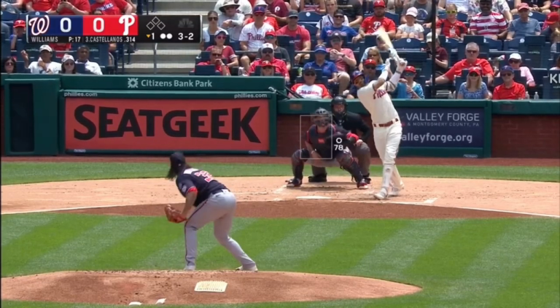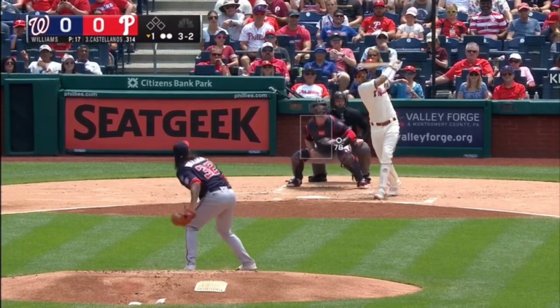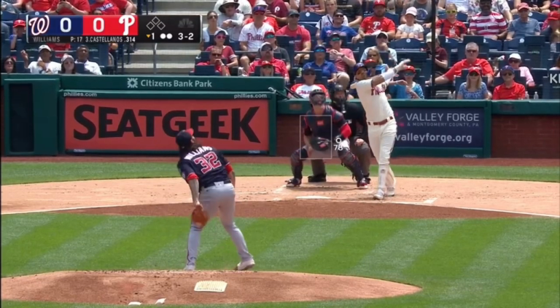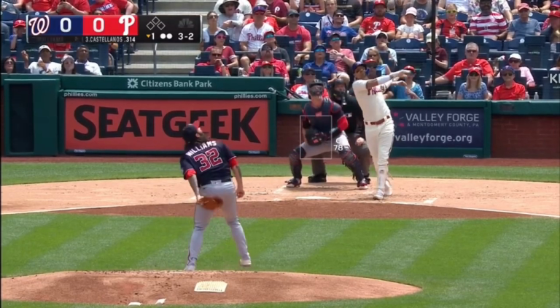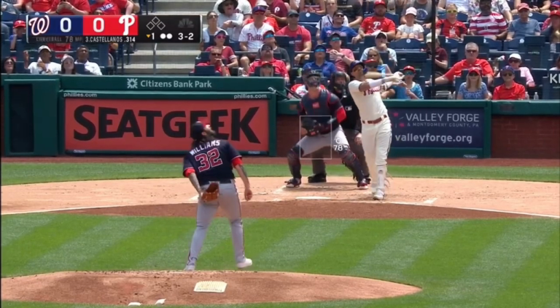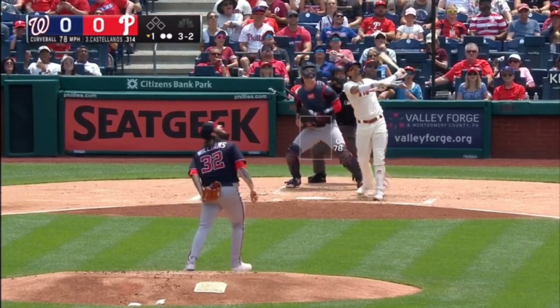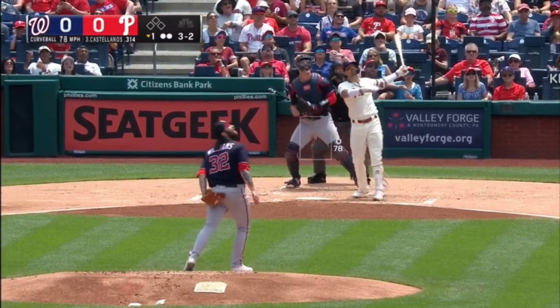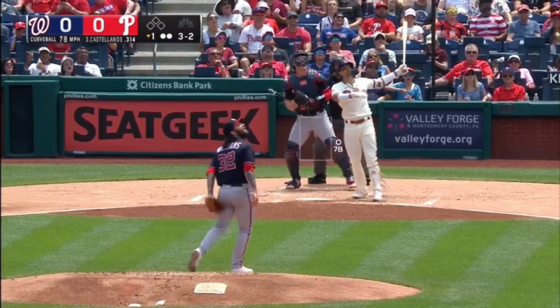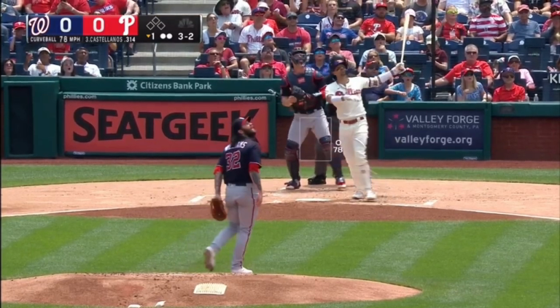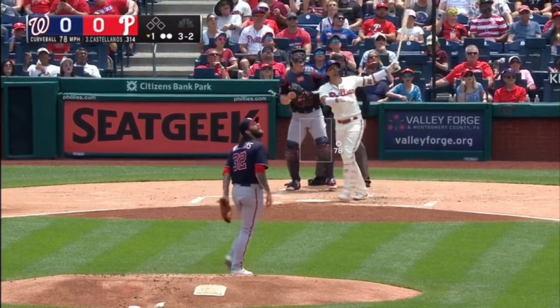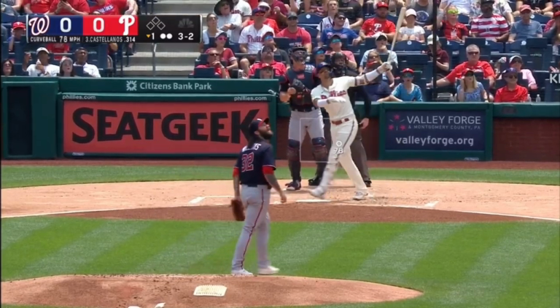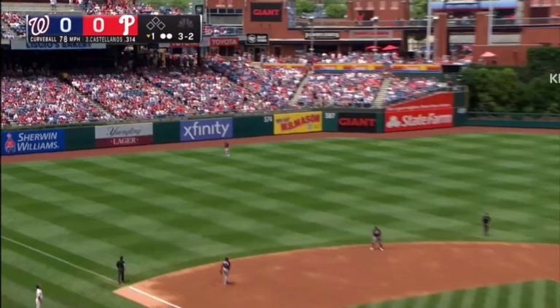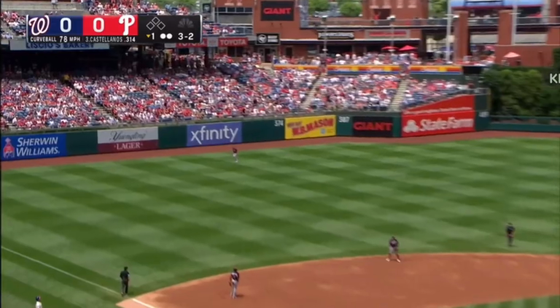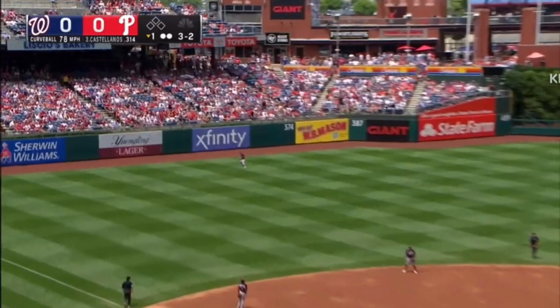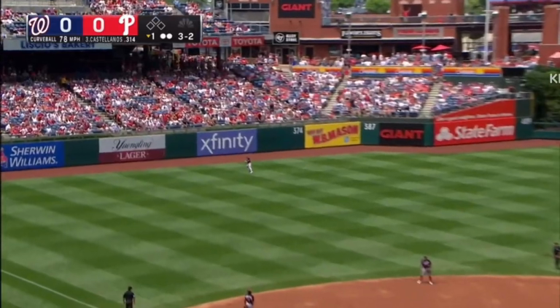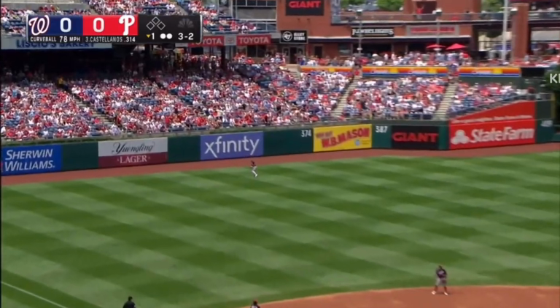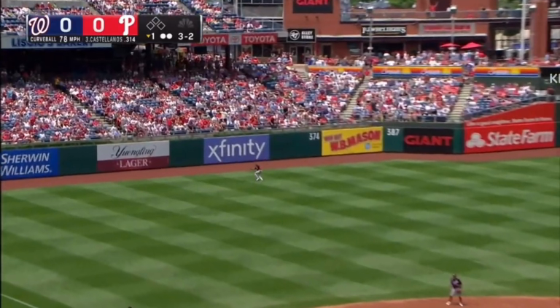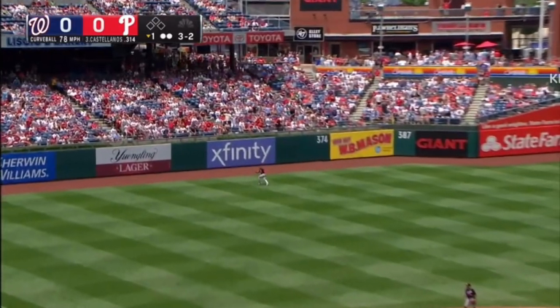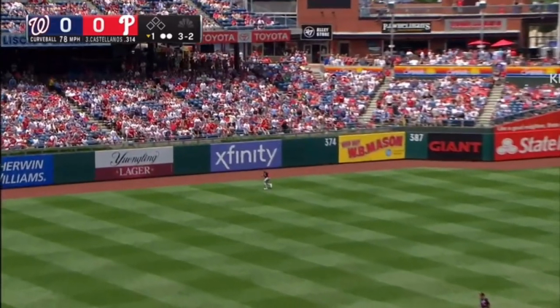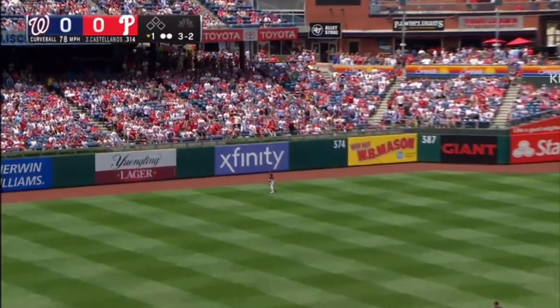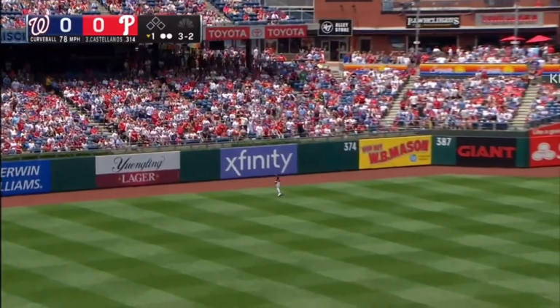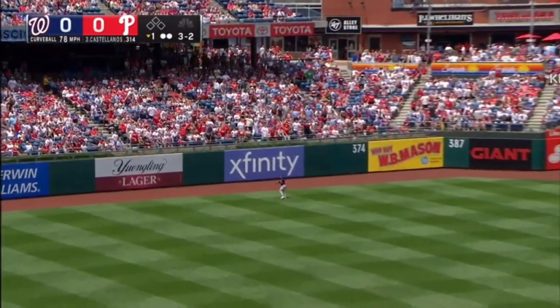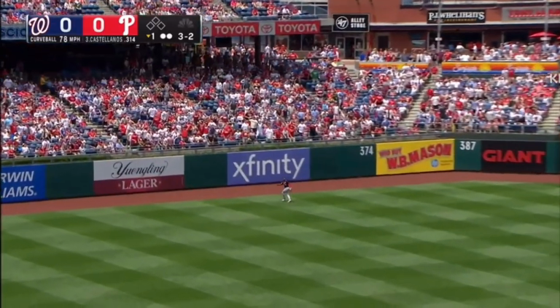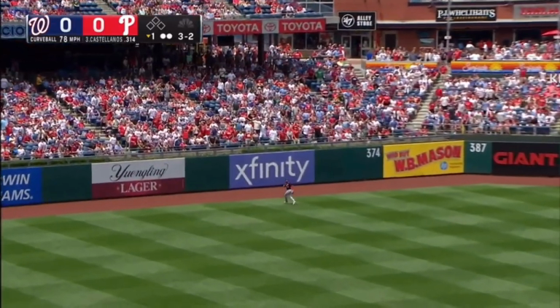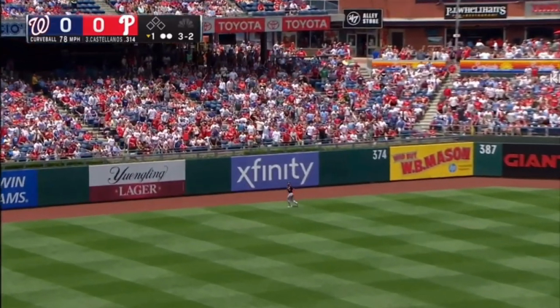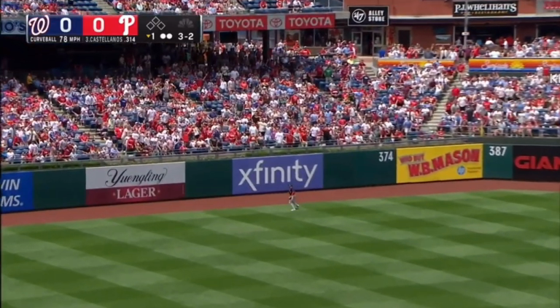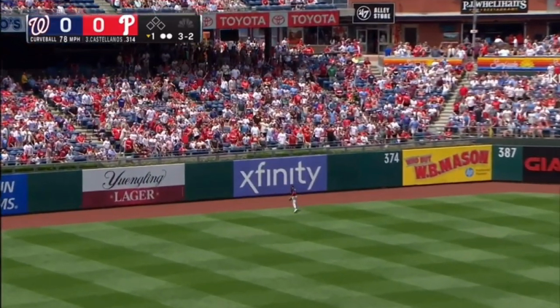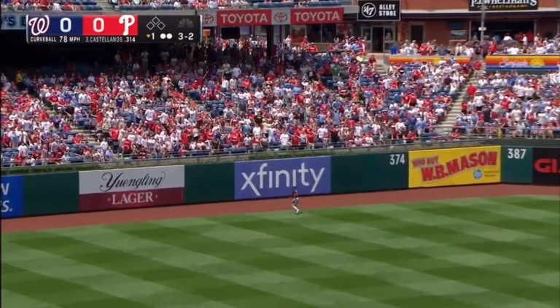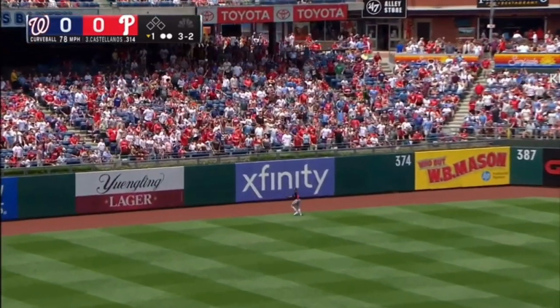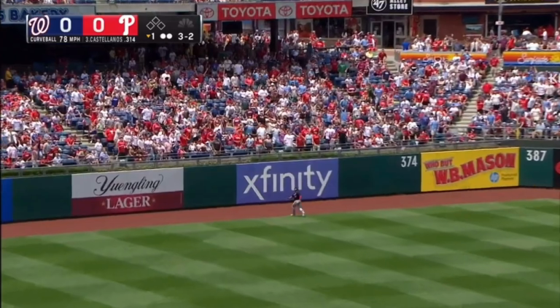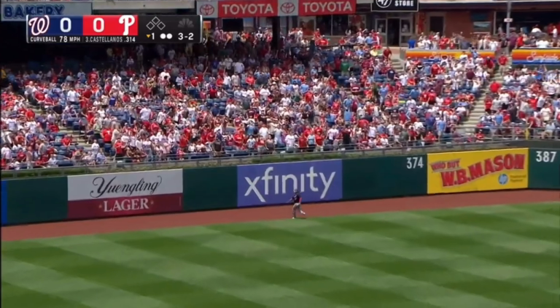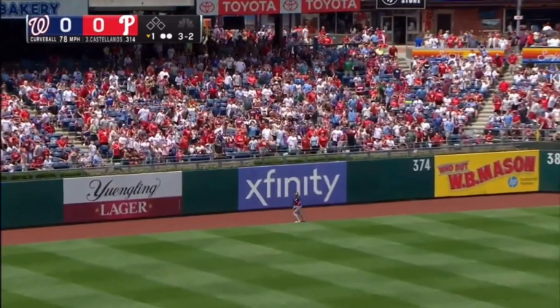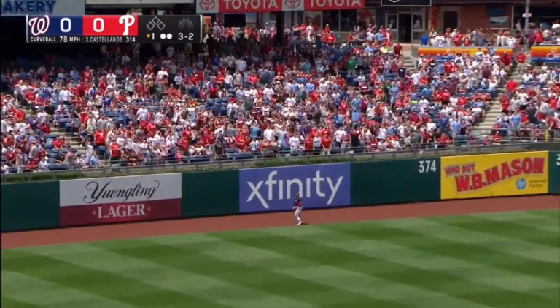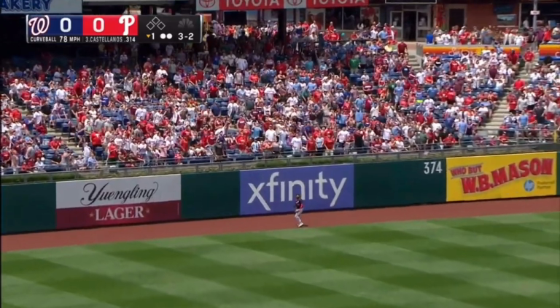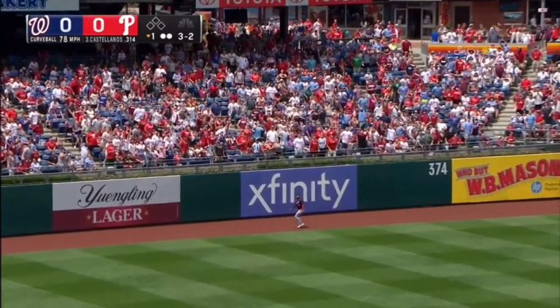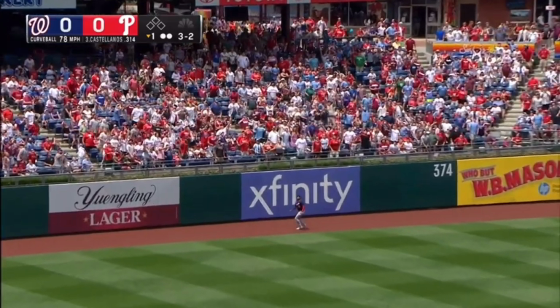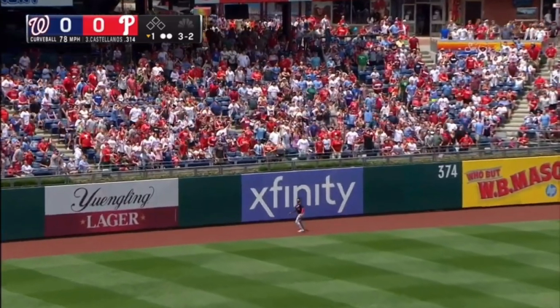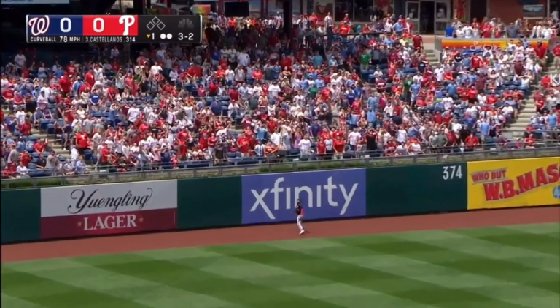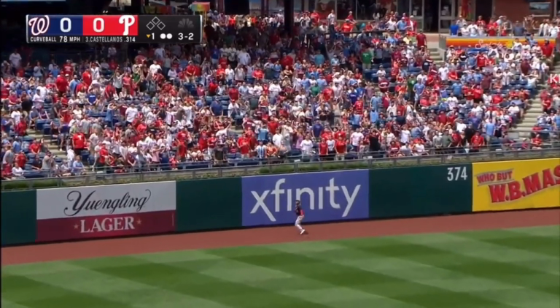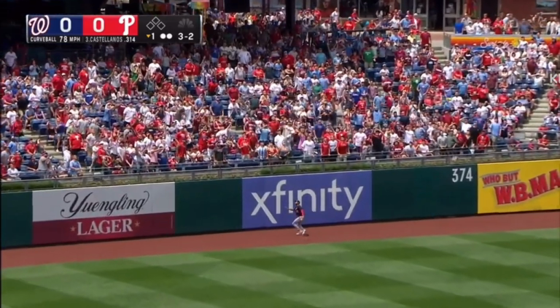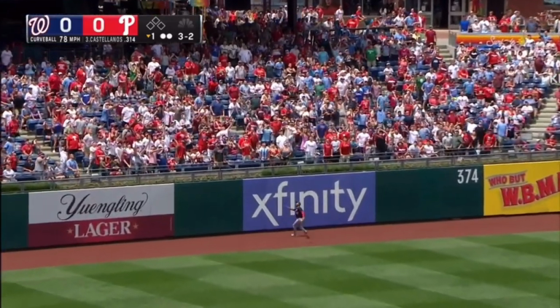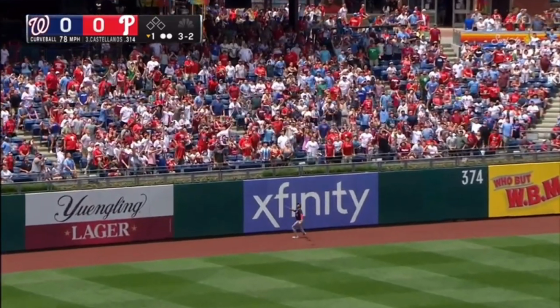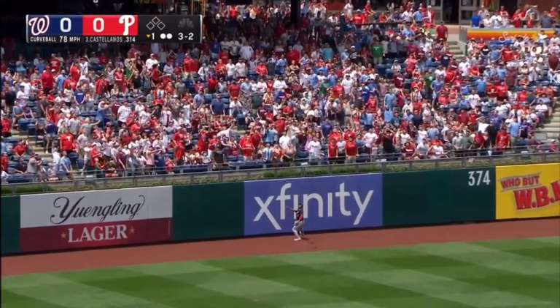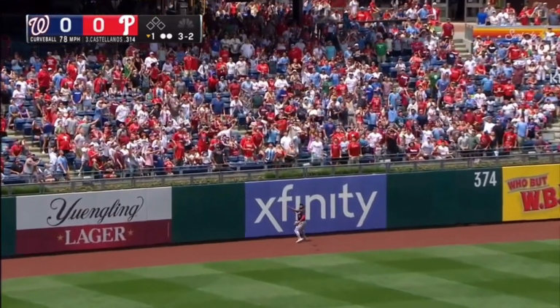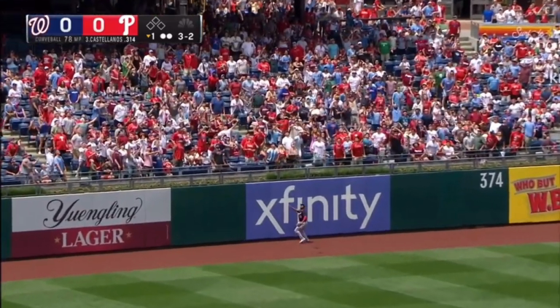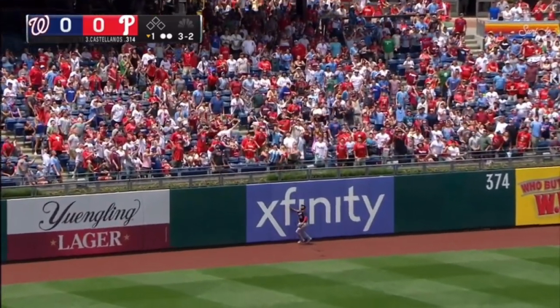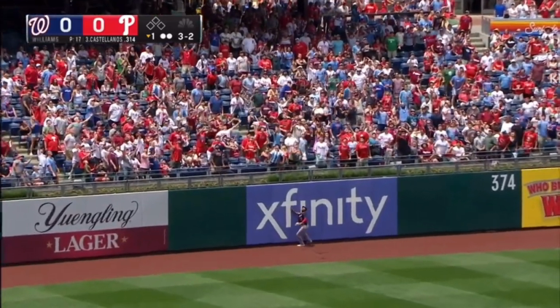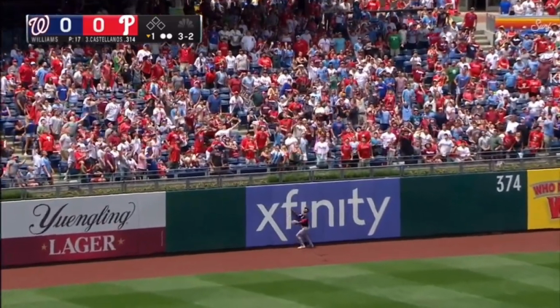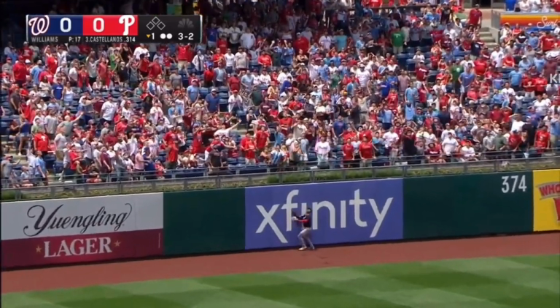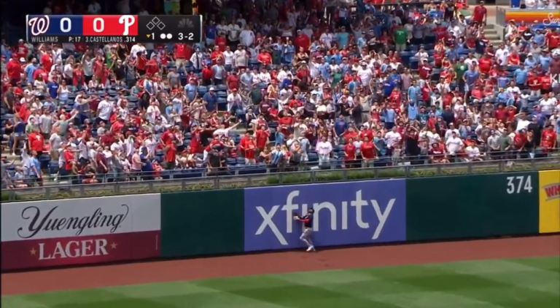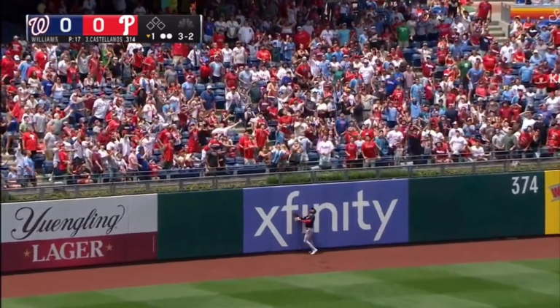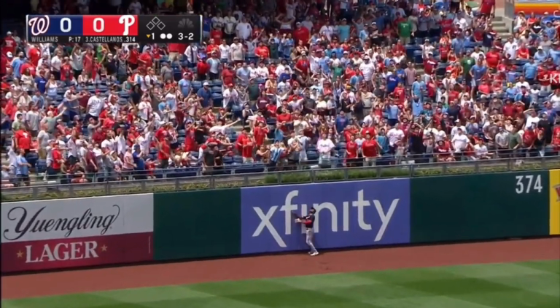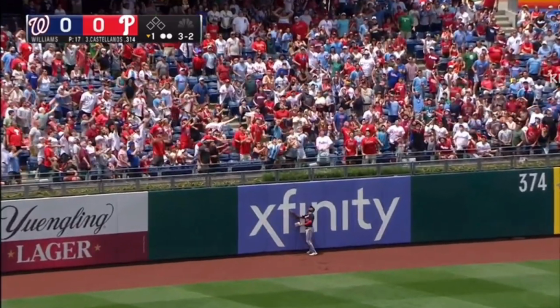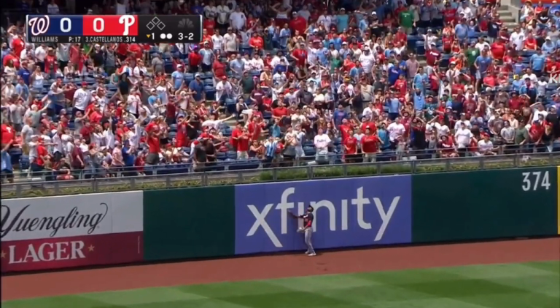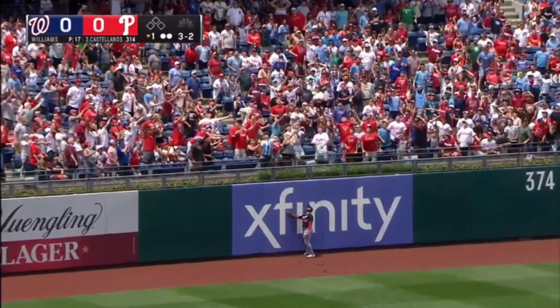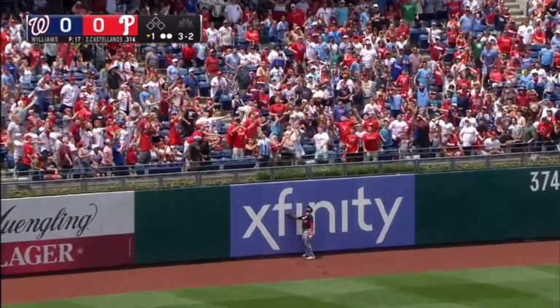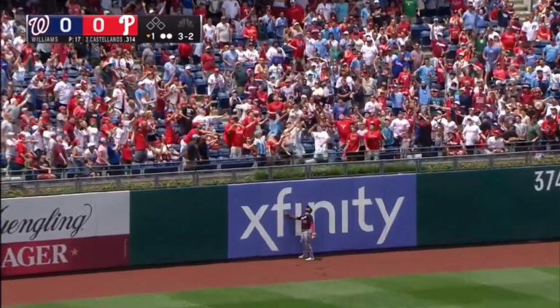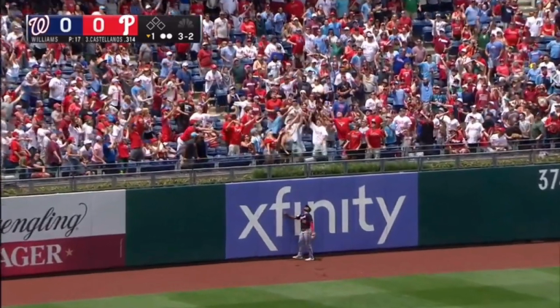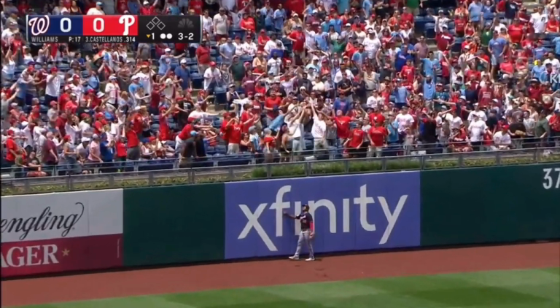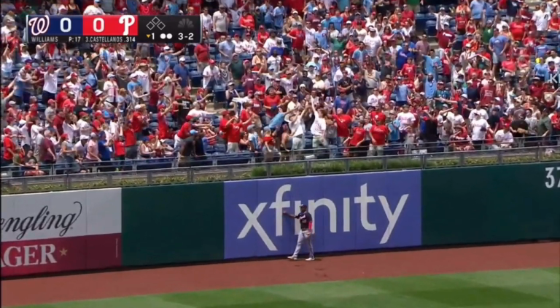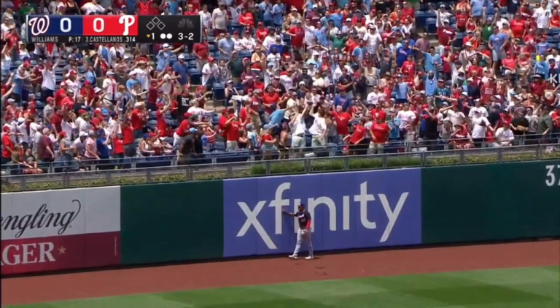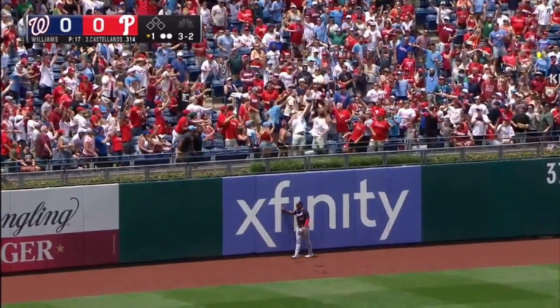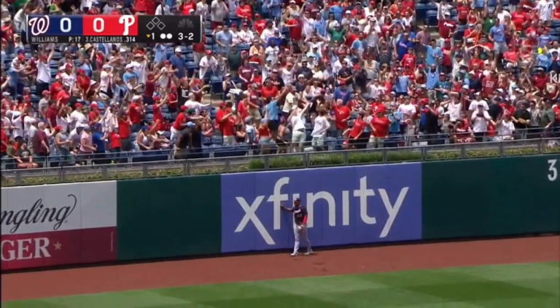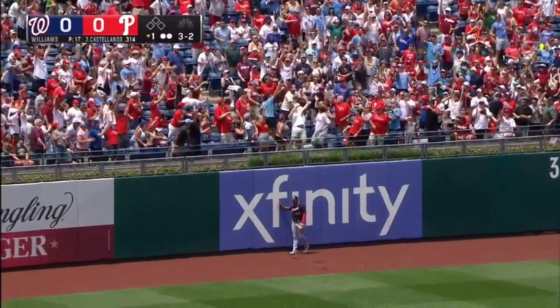And a high fly ball out to left field. Garrett going back toward the Xfinity side. It's gone!